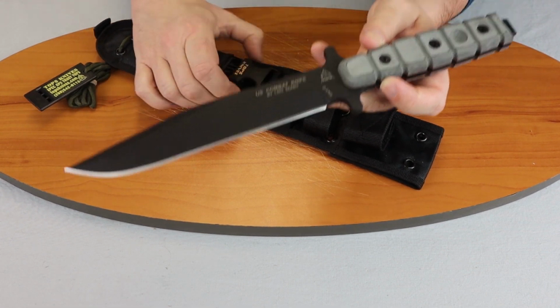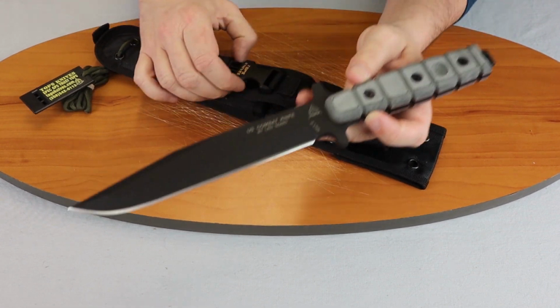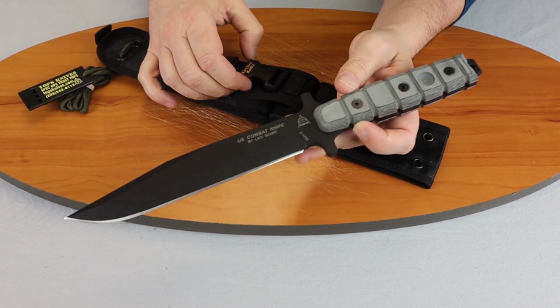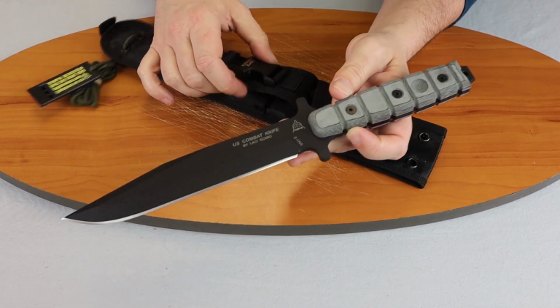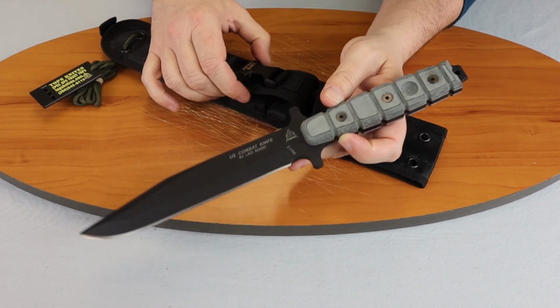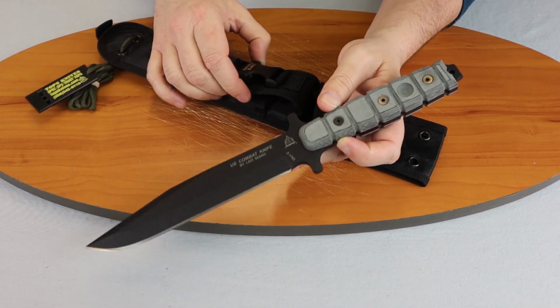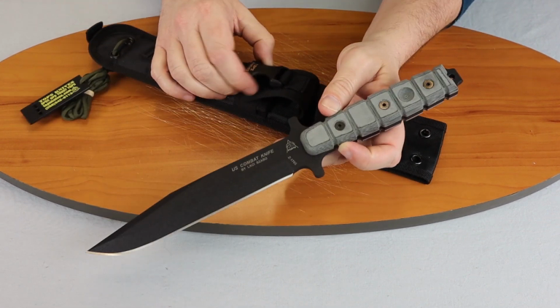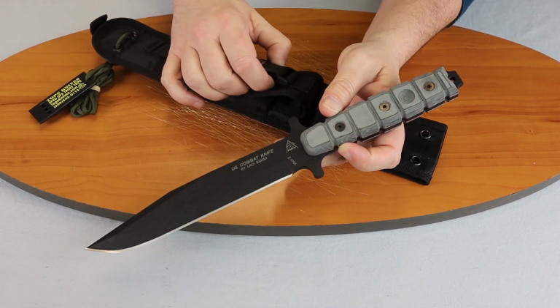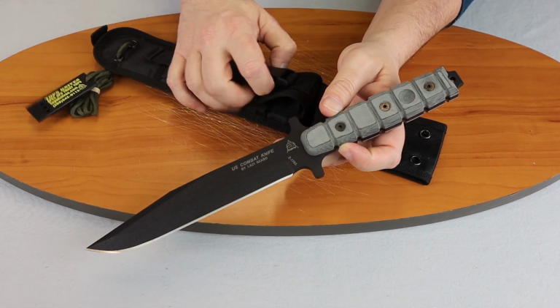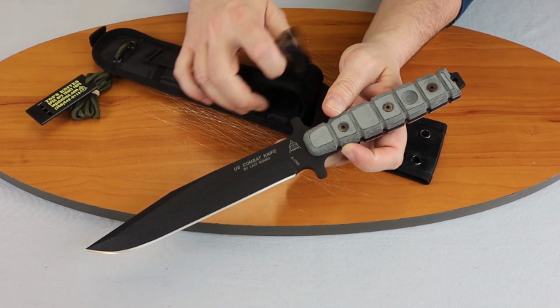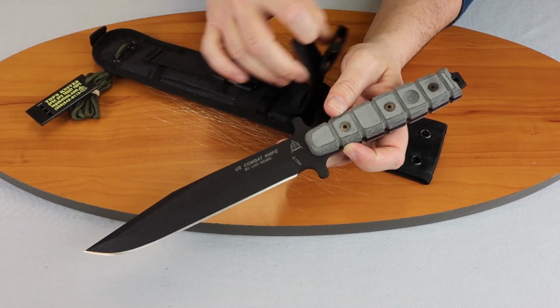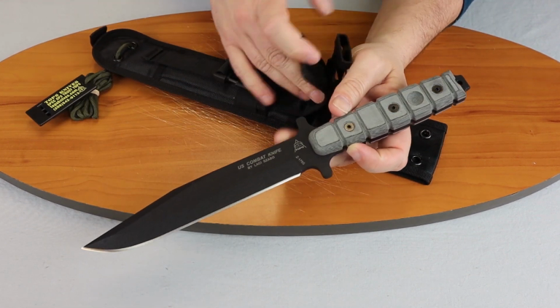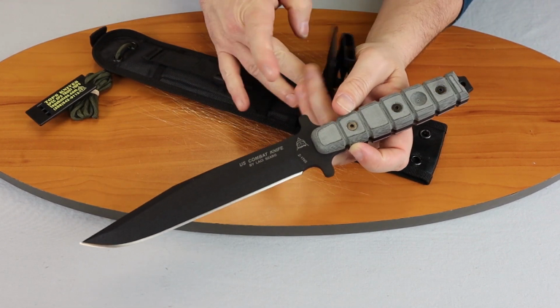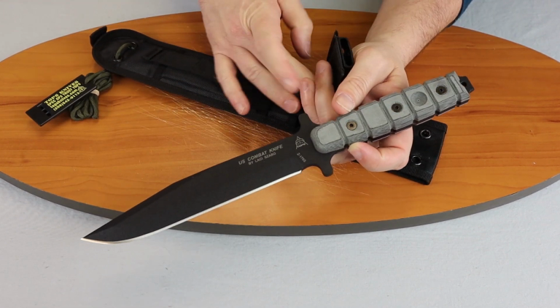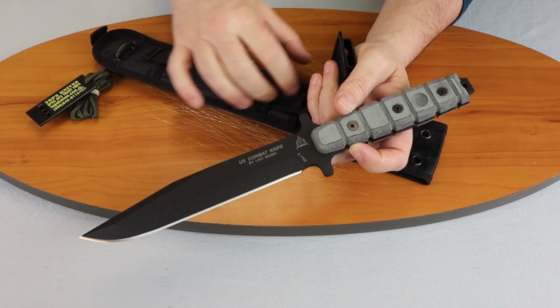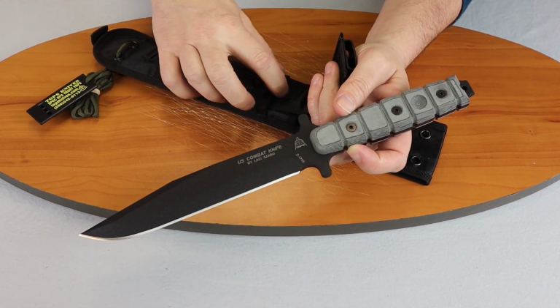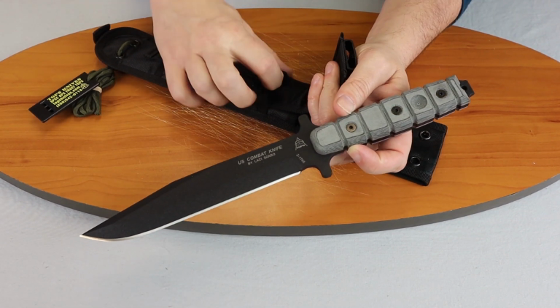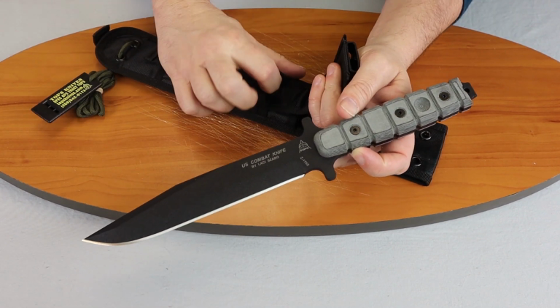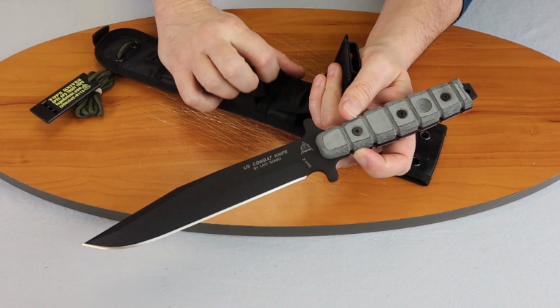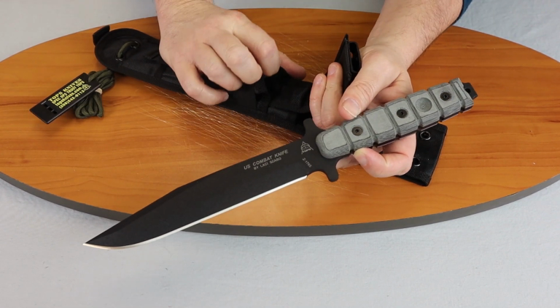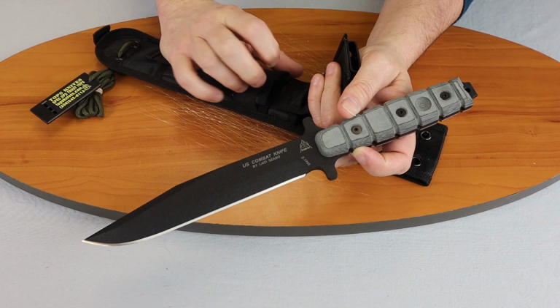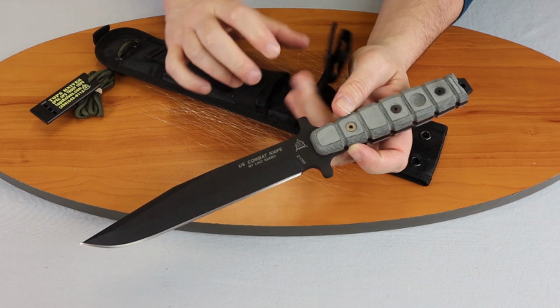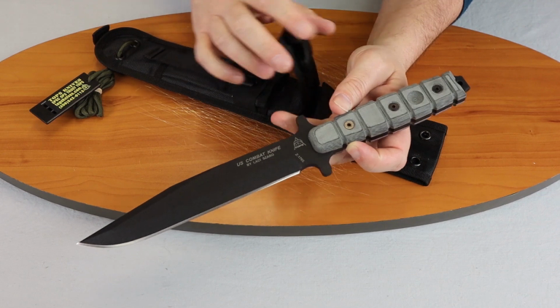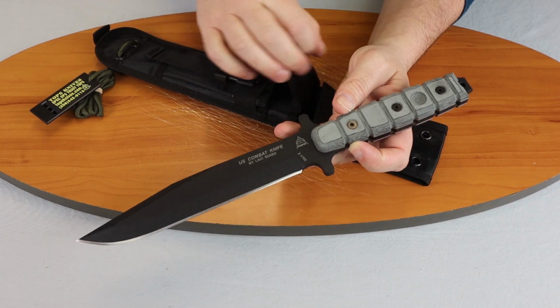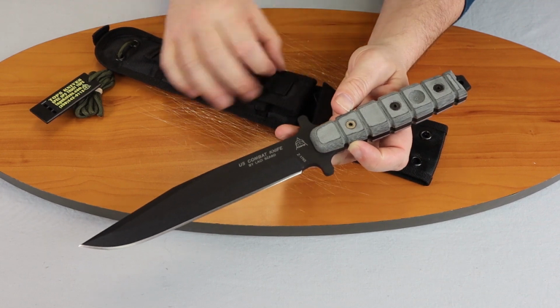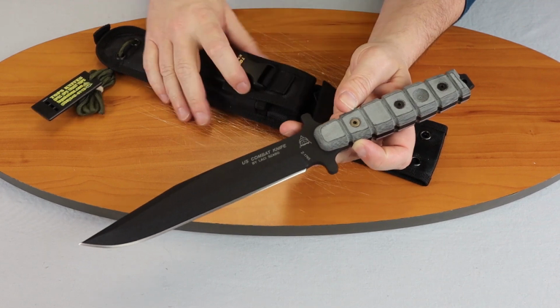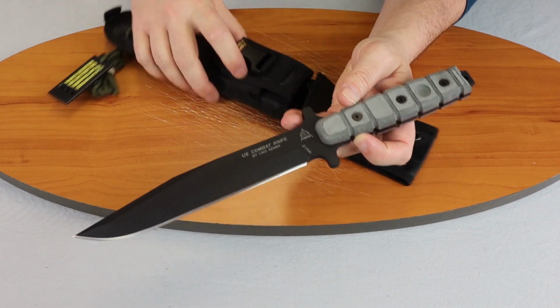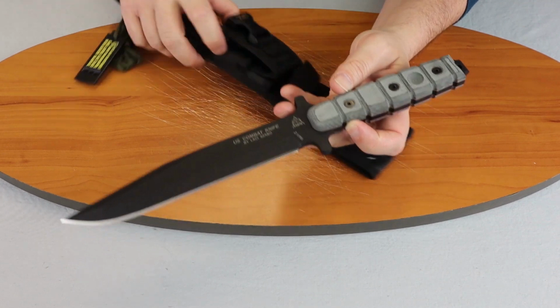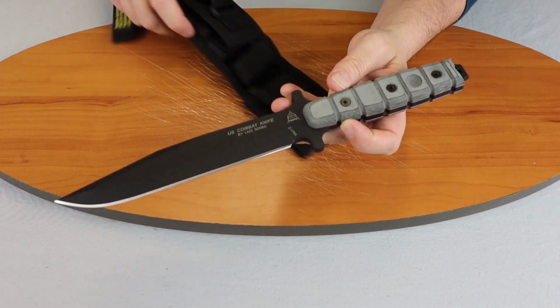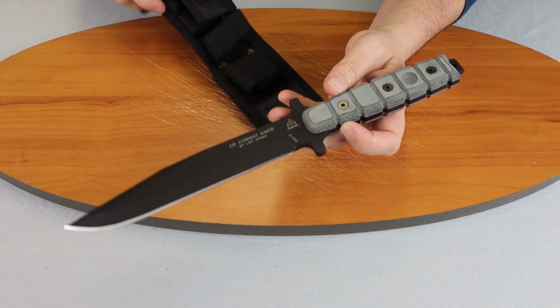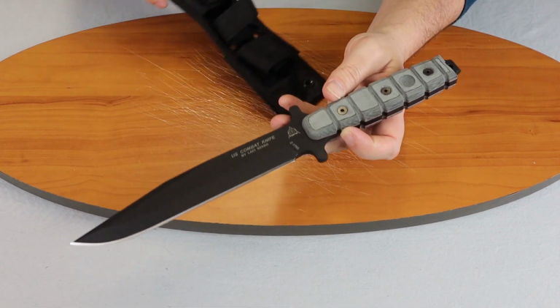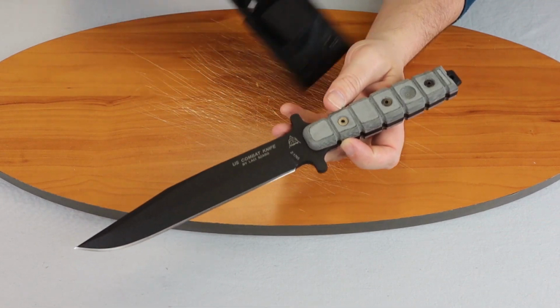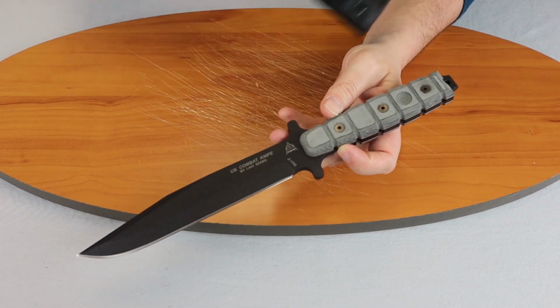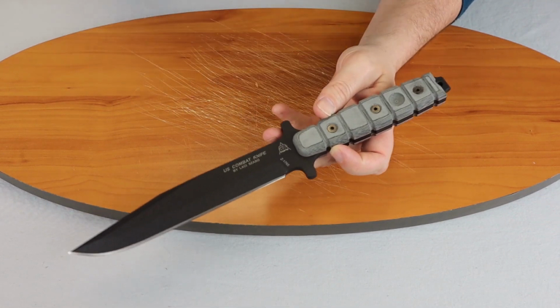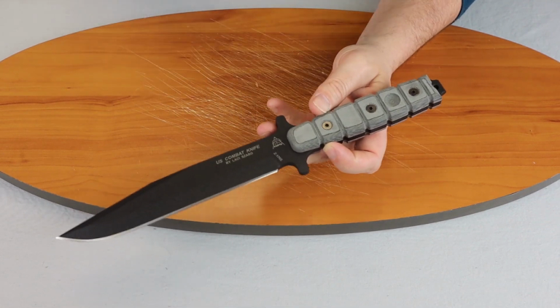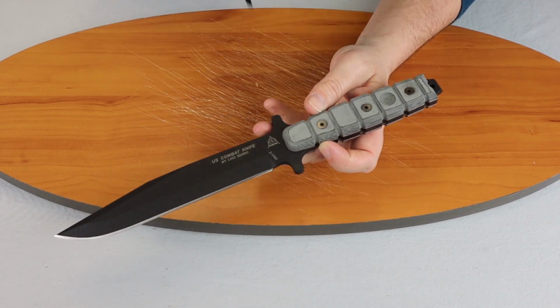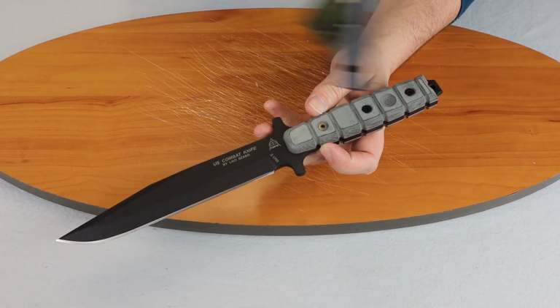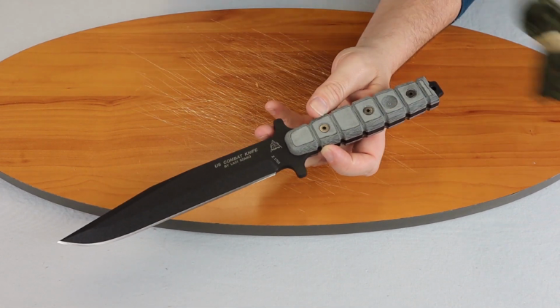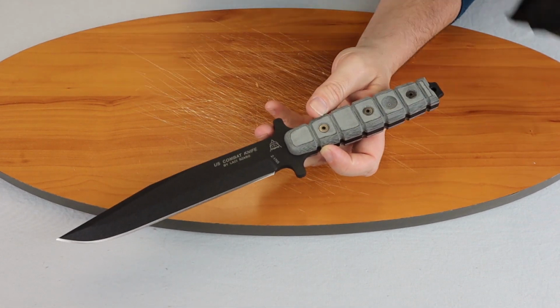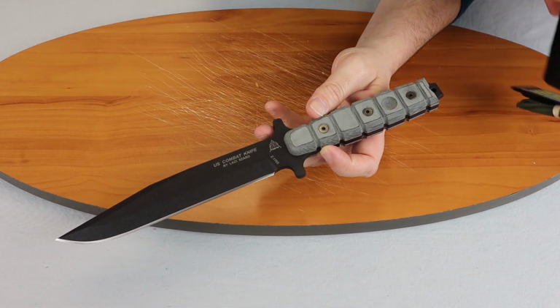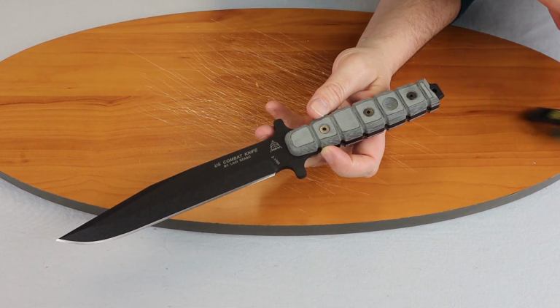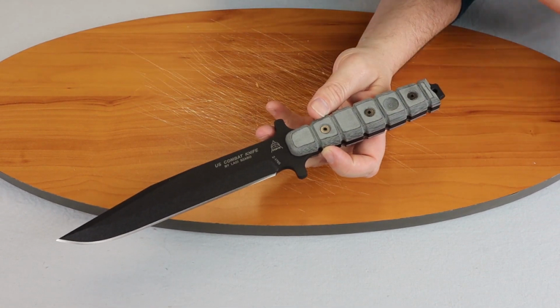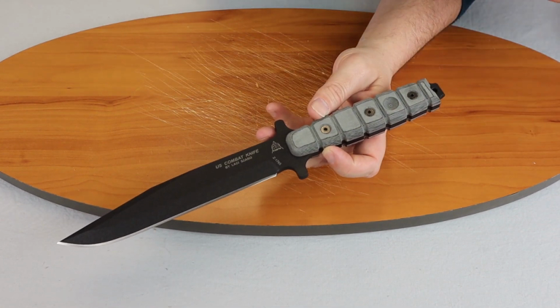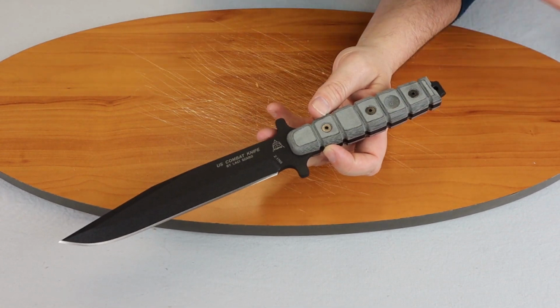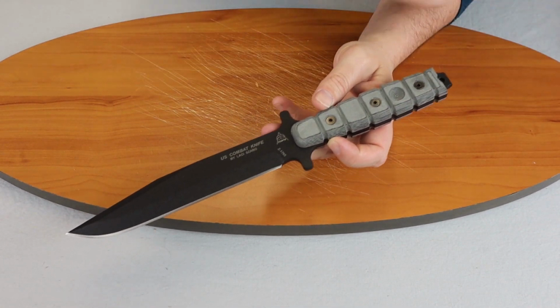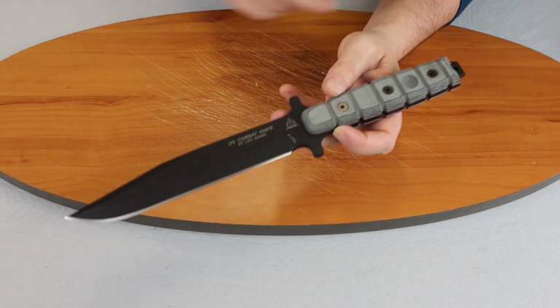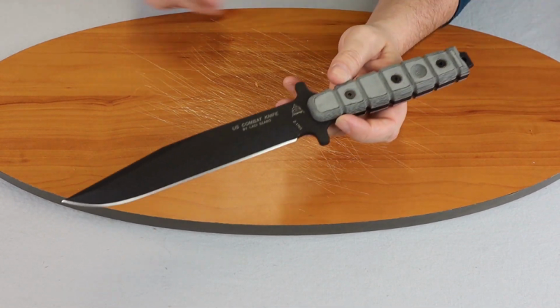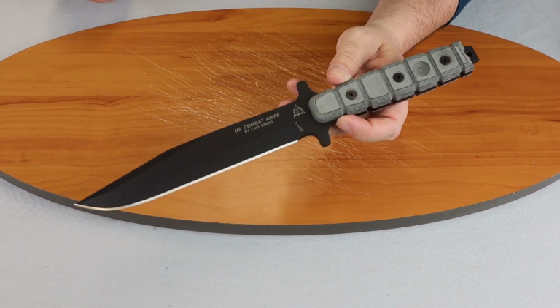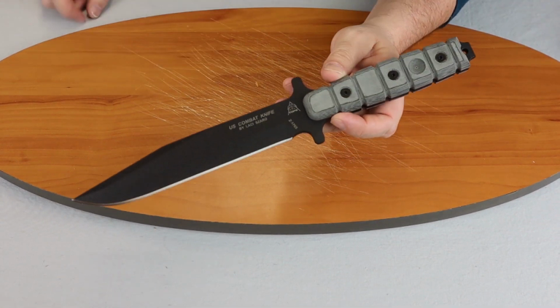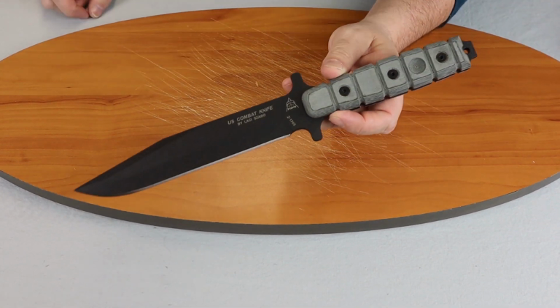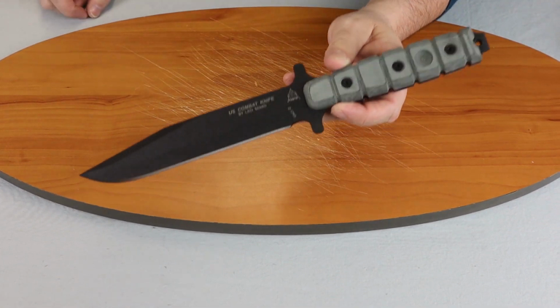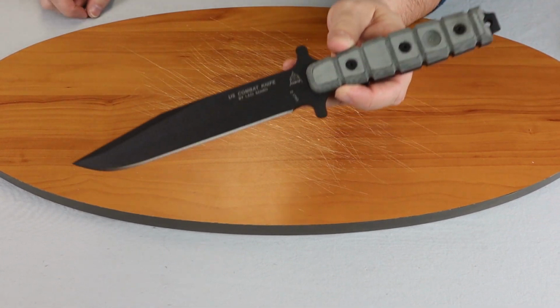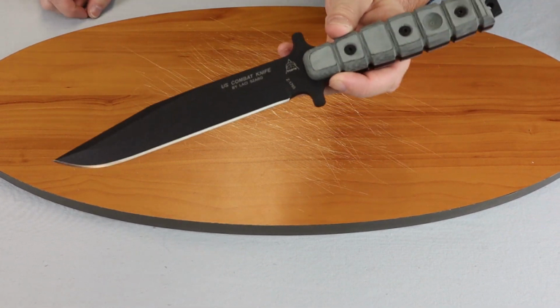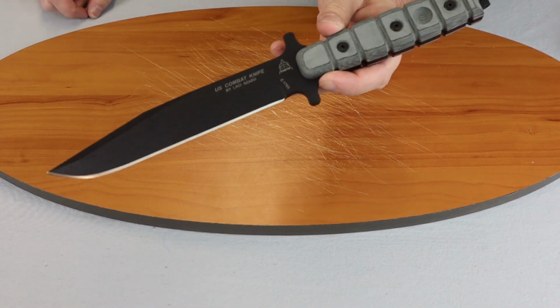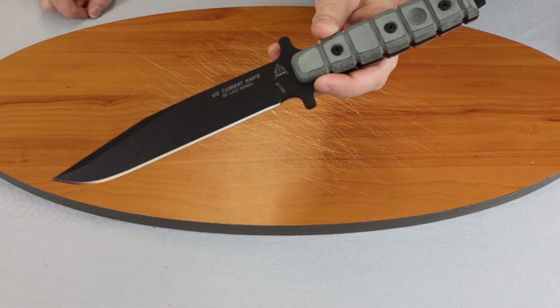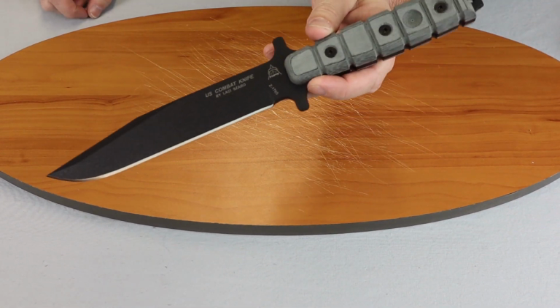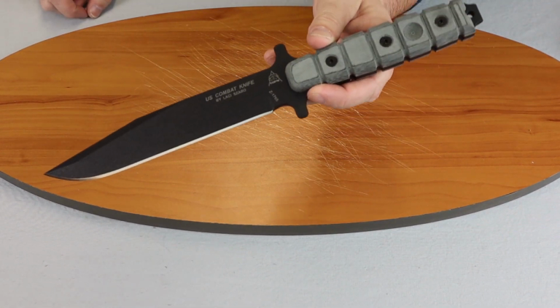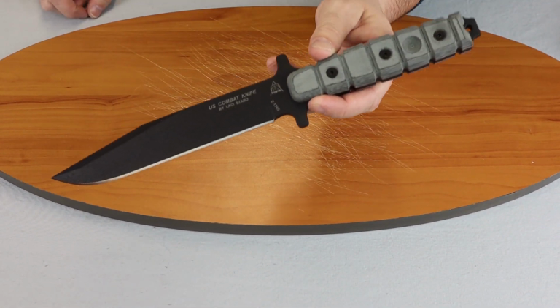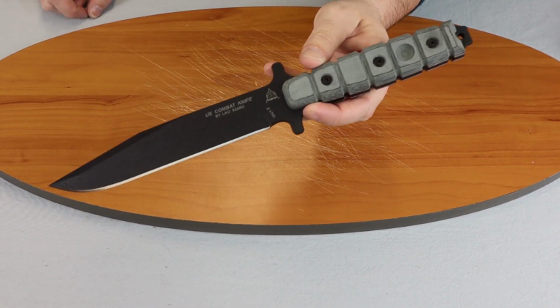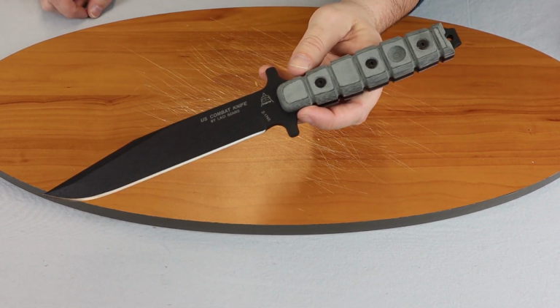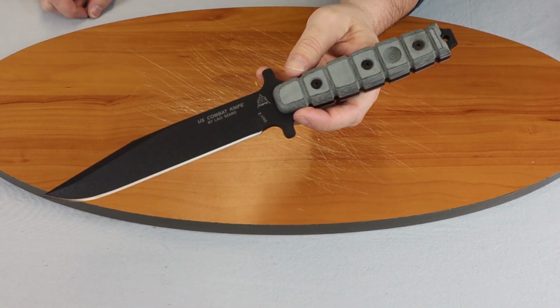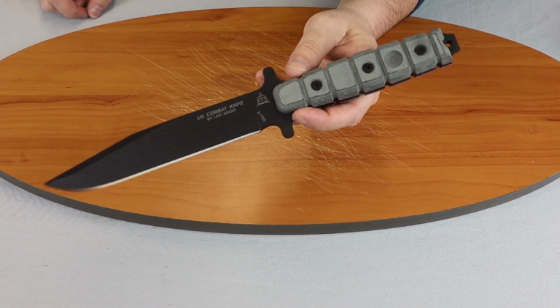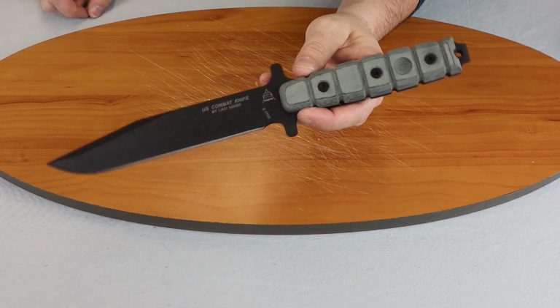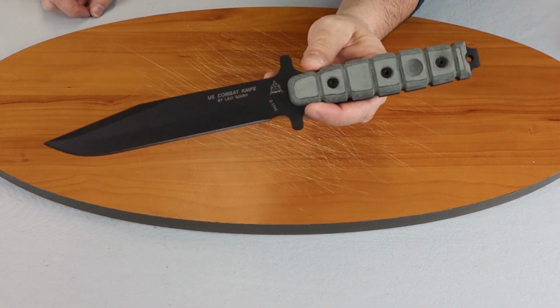Pretty nice little sheath to carry it in, with a little pocket on the front. Of course it comes with the TOPS whistle, which is standard with everything they do.